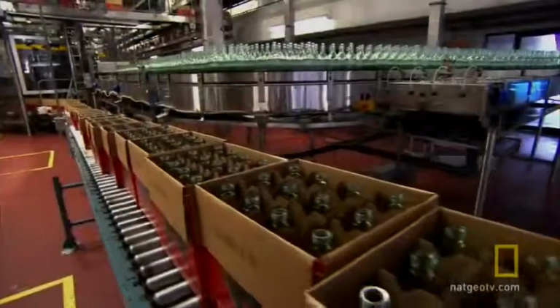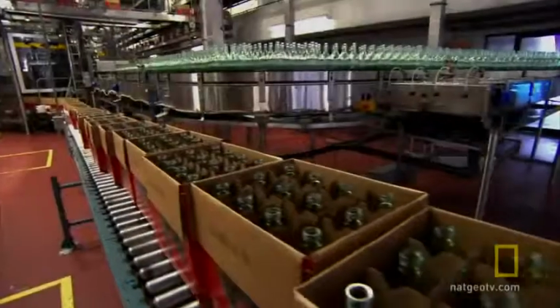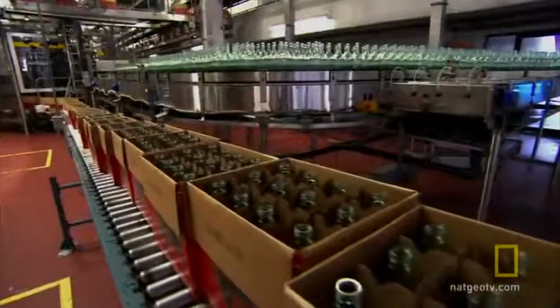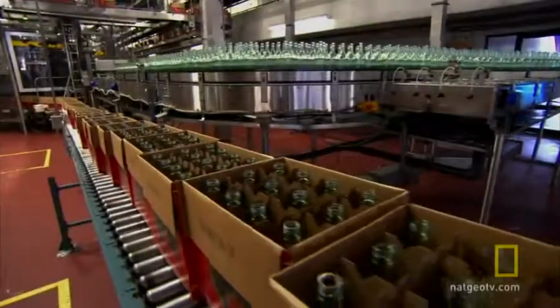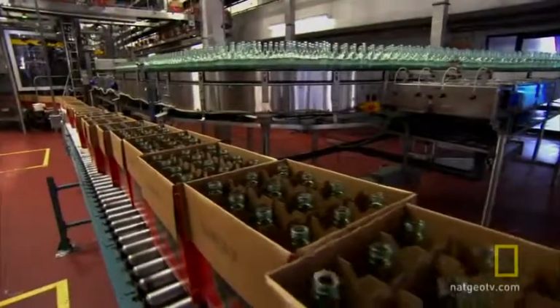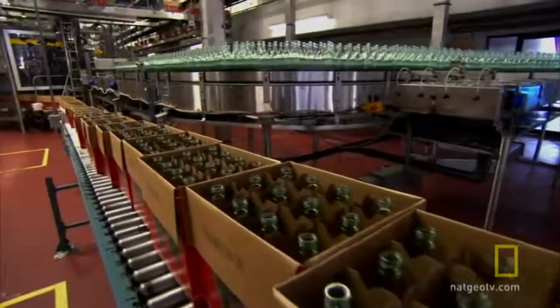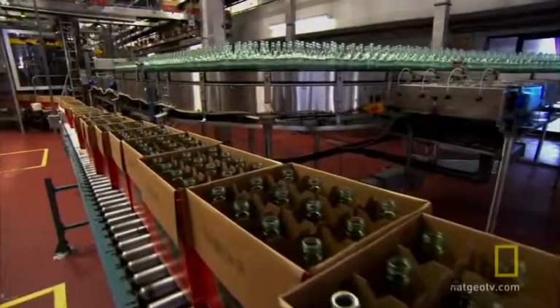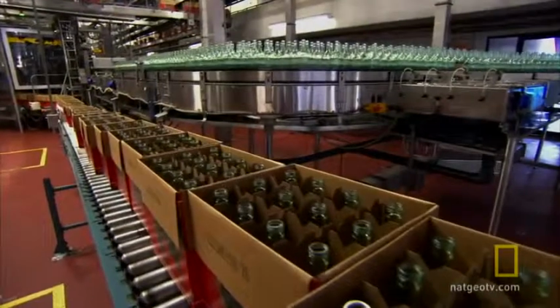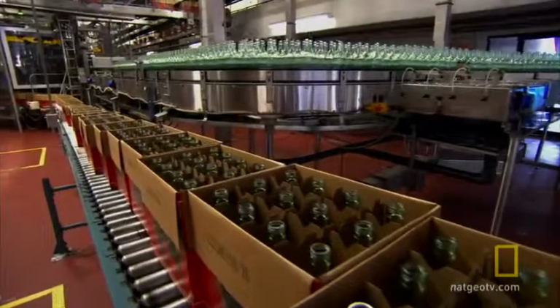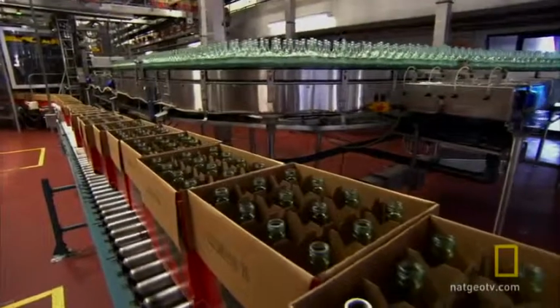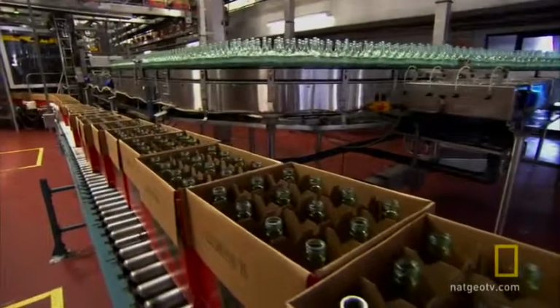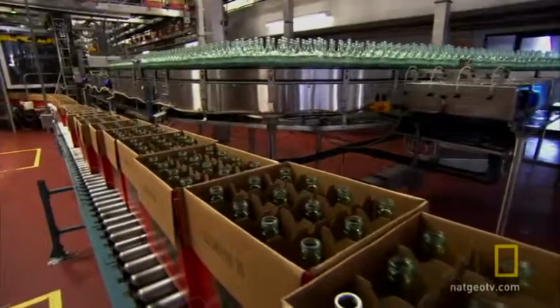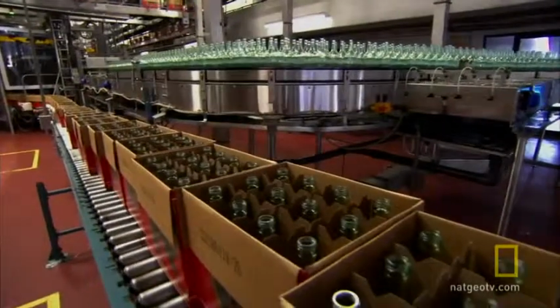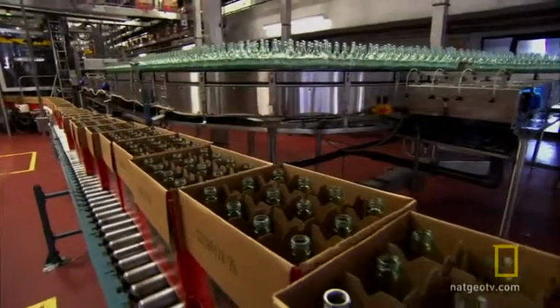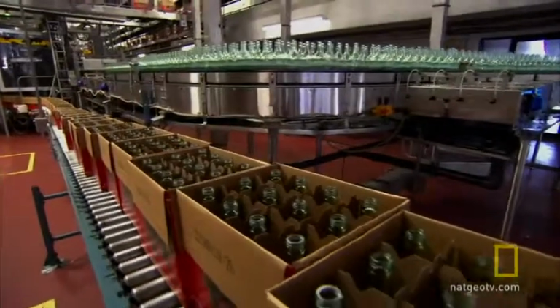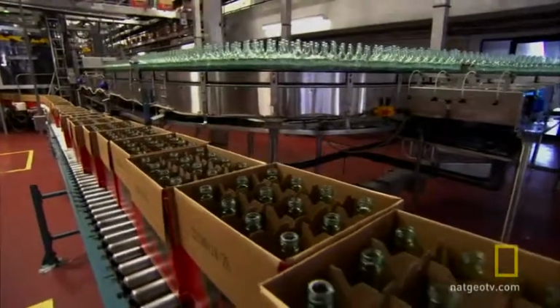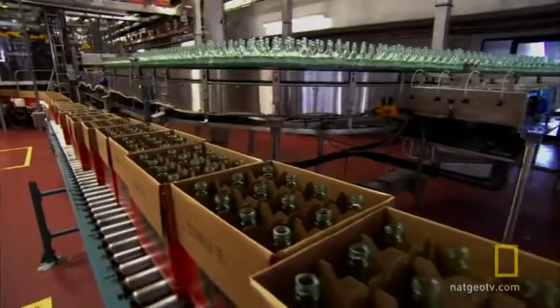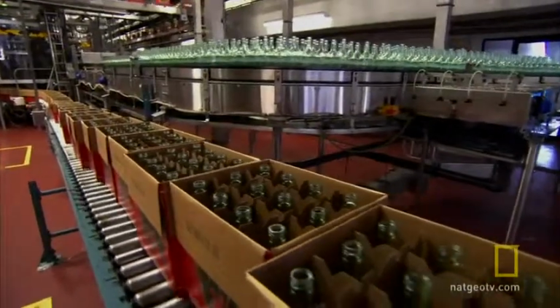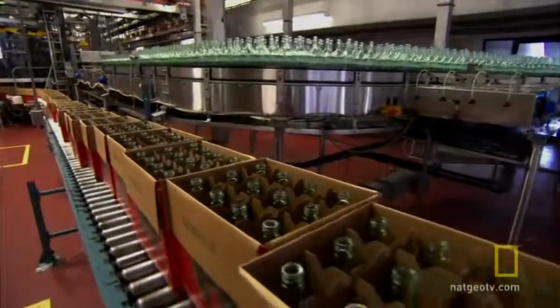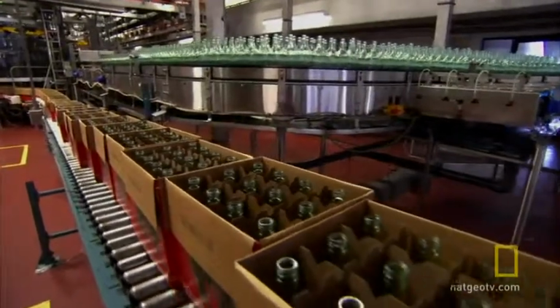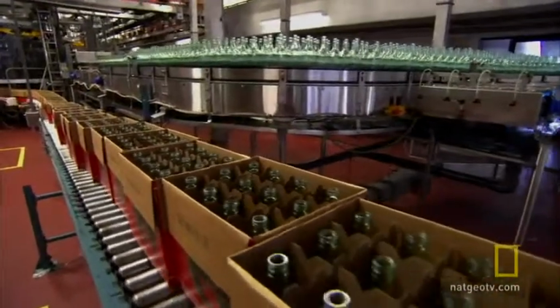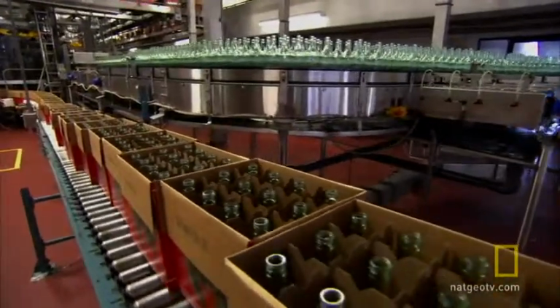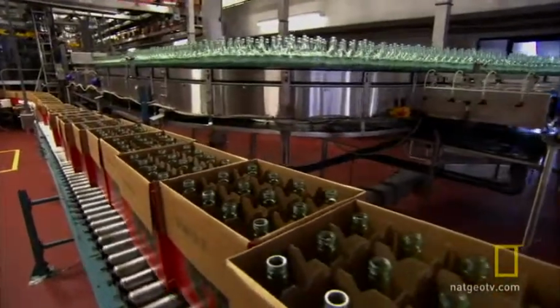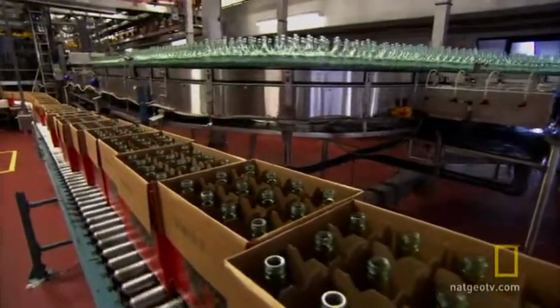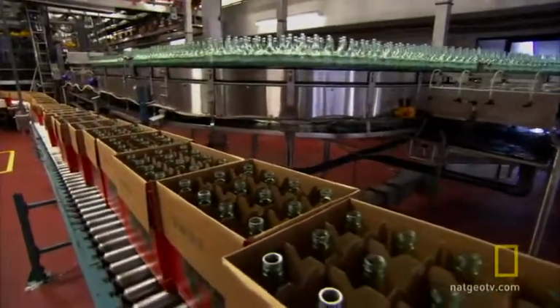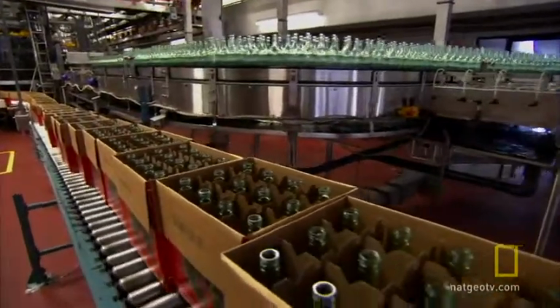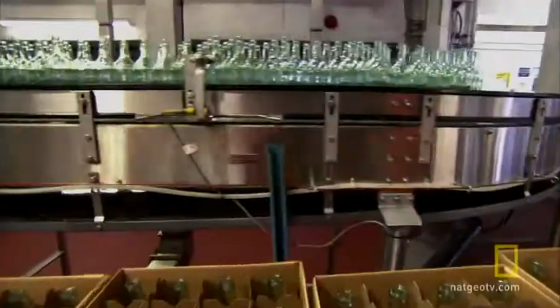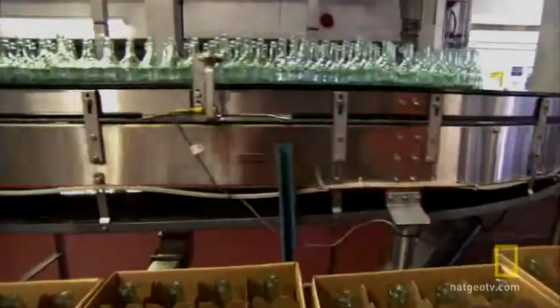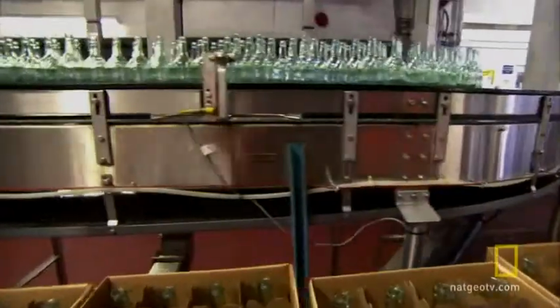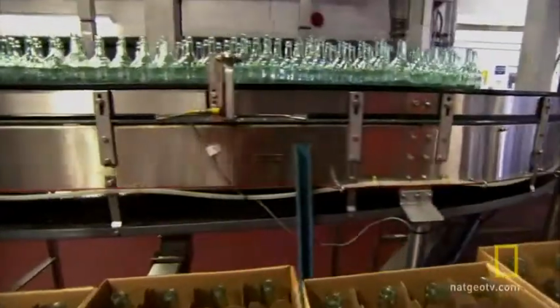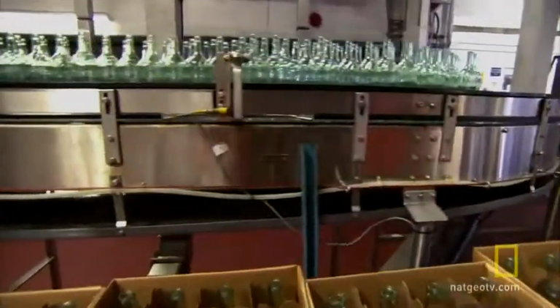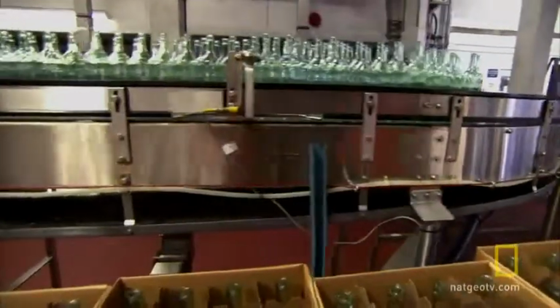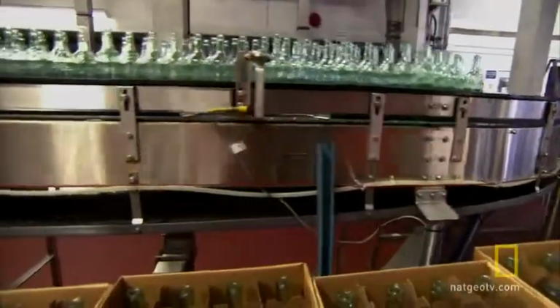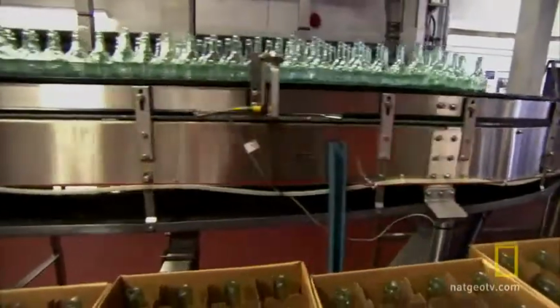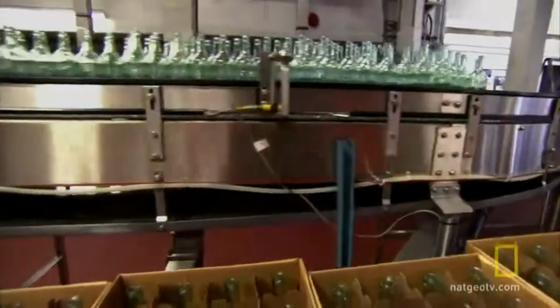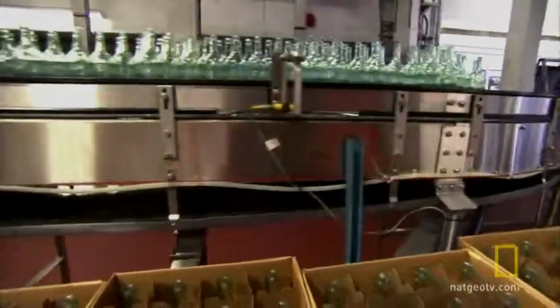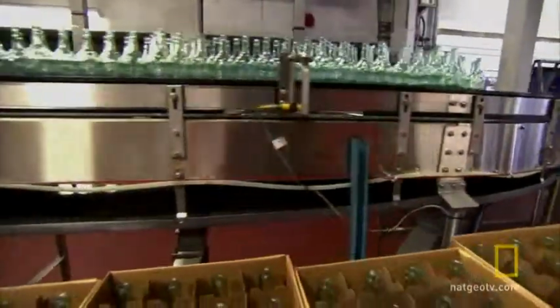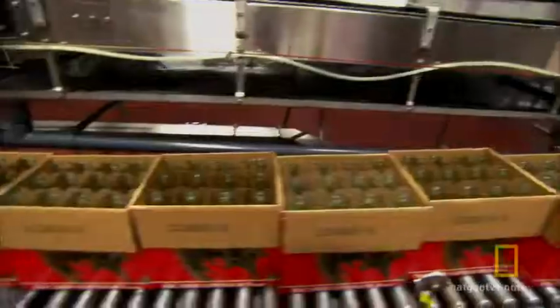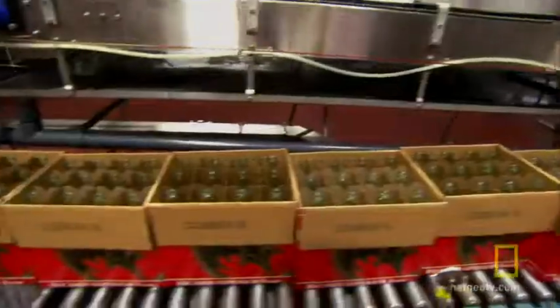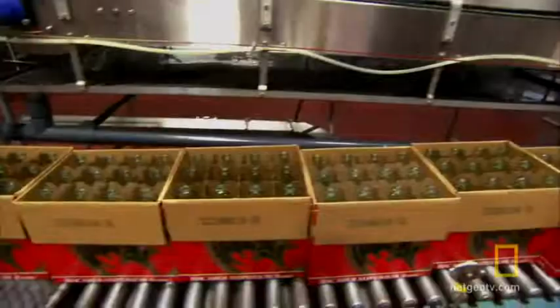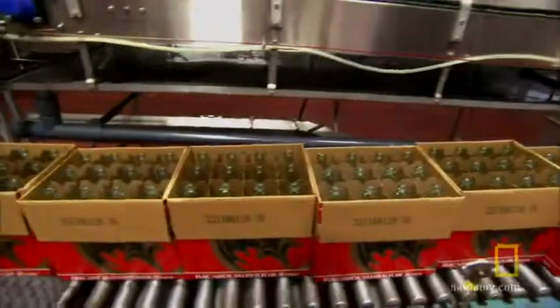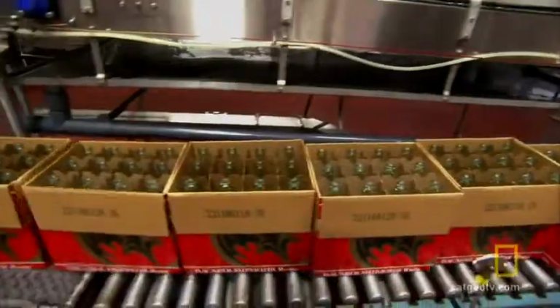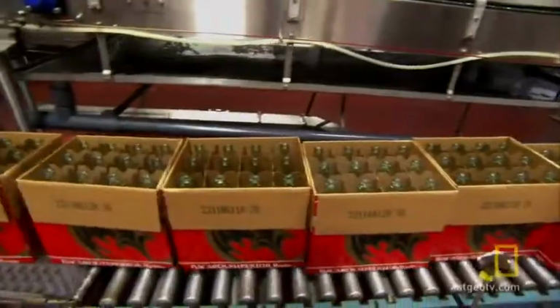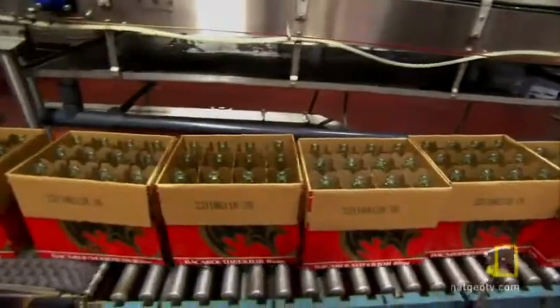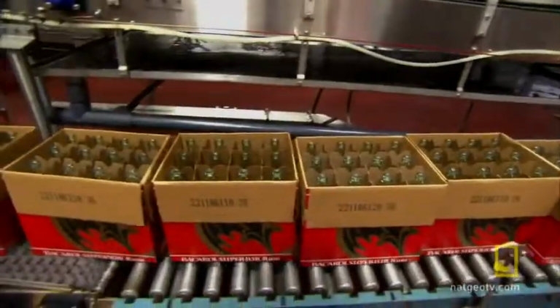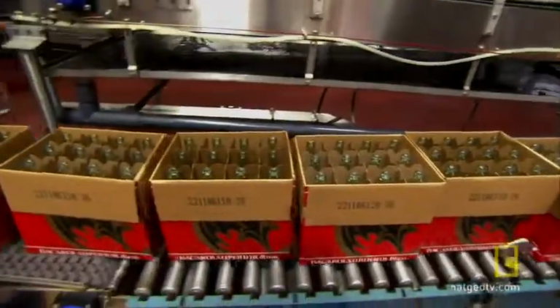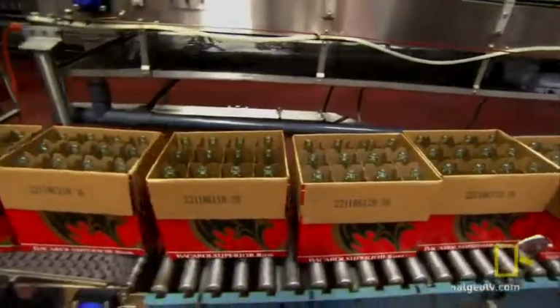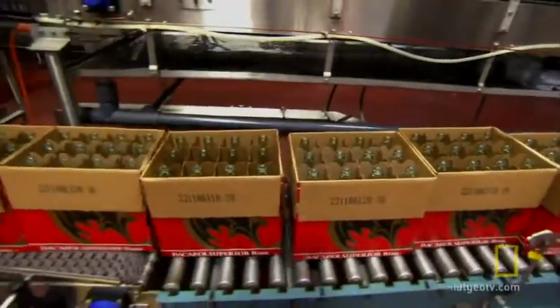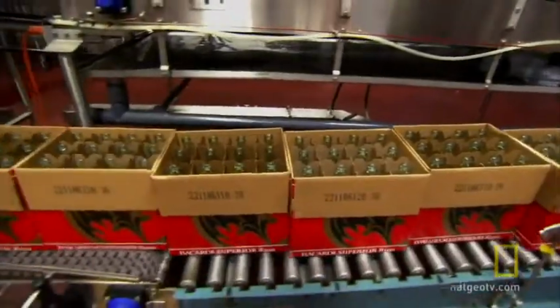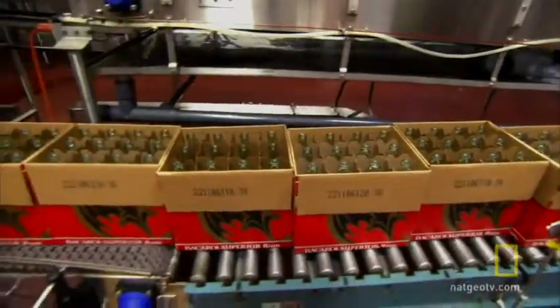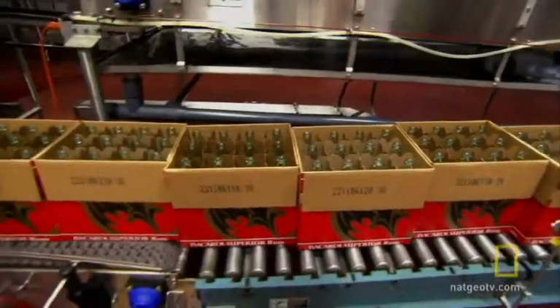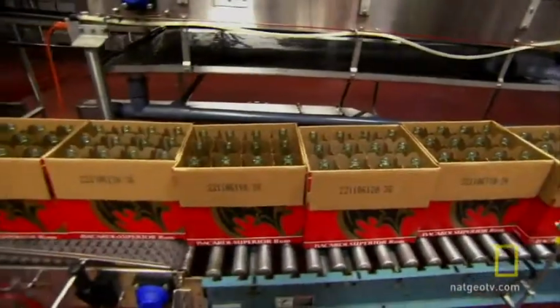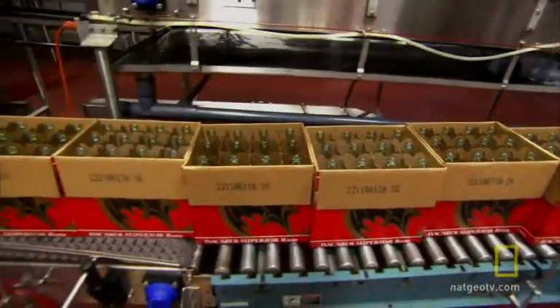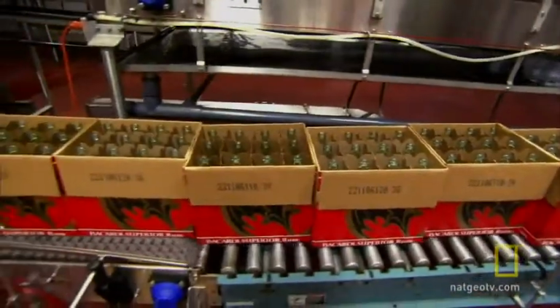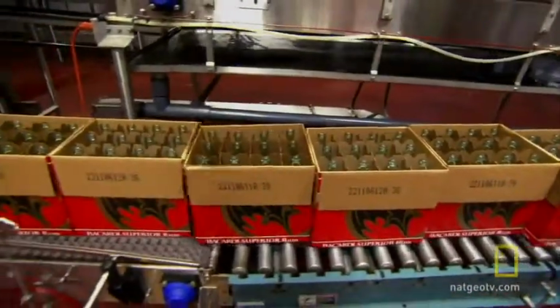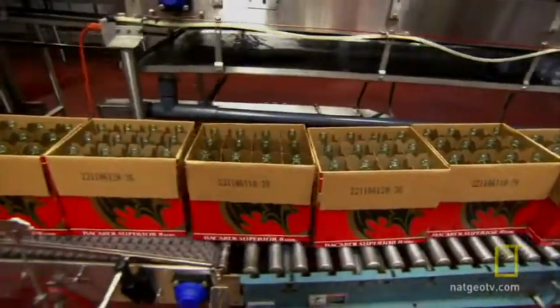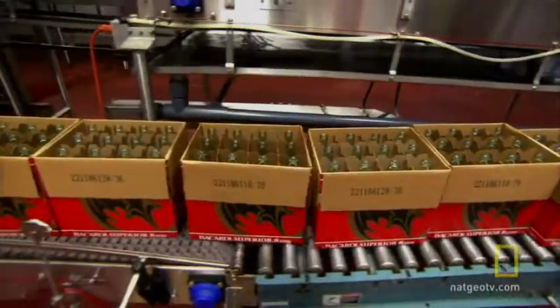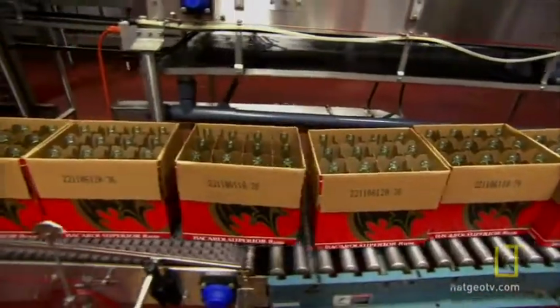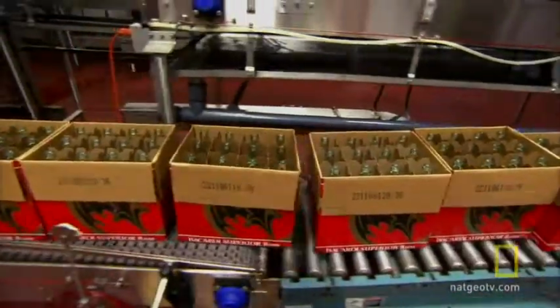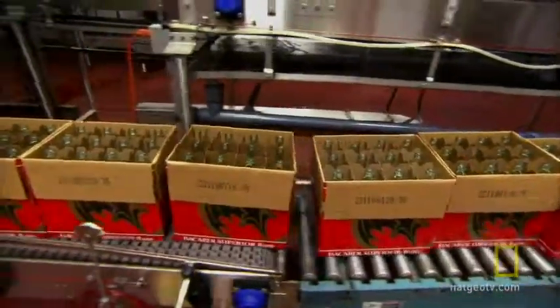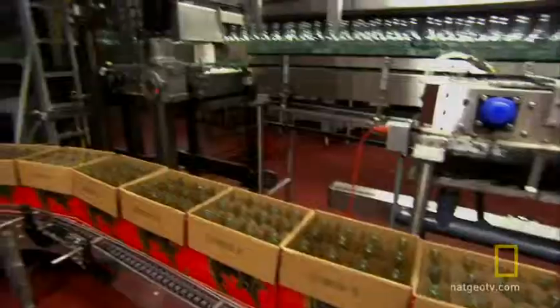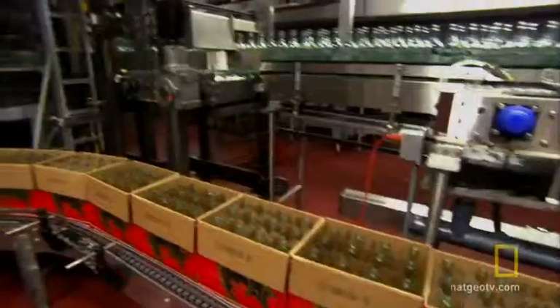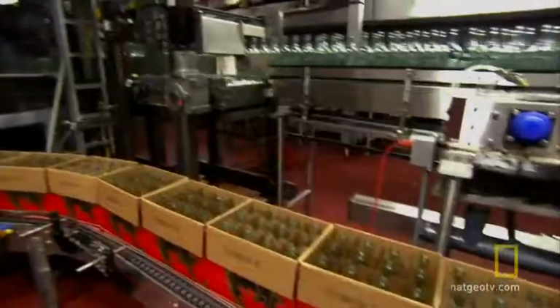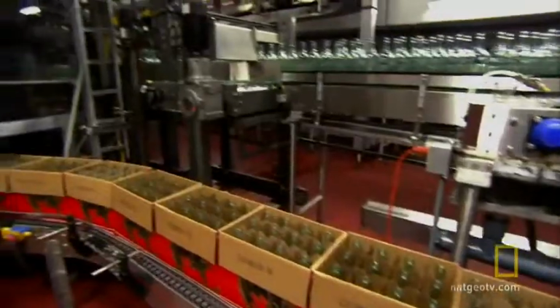The process of getting the rum into the bottle begins with 120,000 bottles rolling on the line every eight hours.